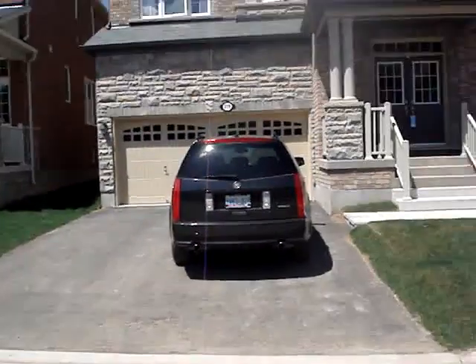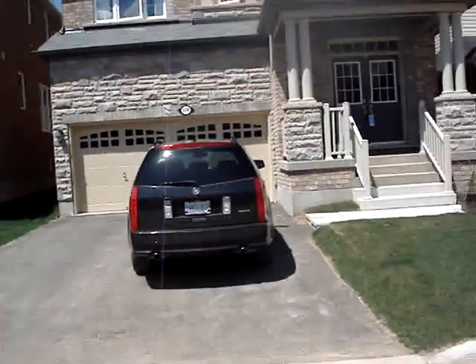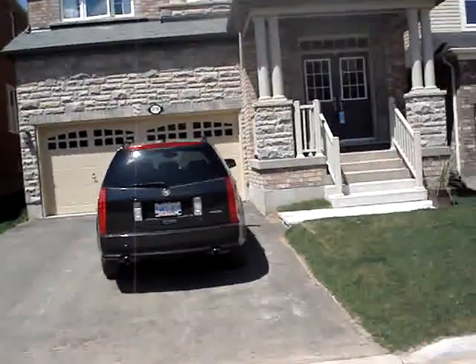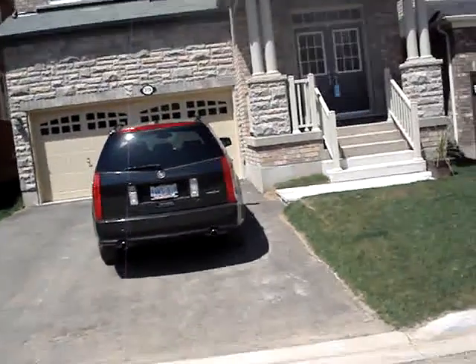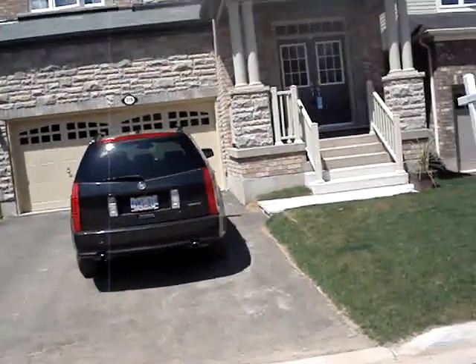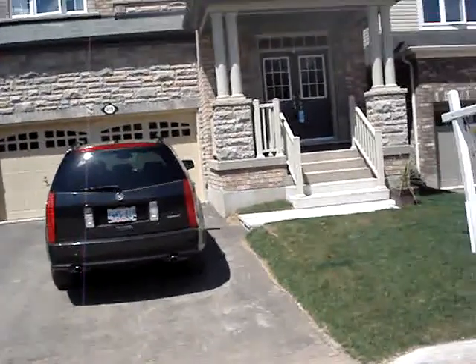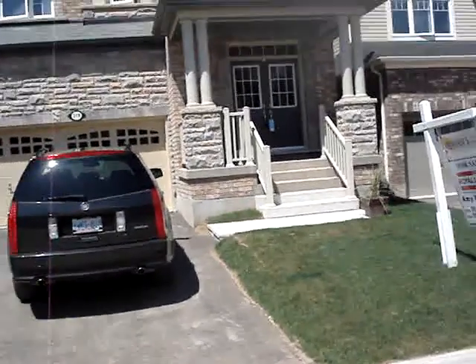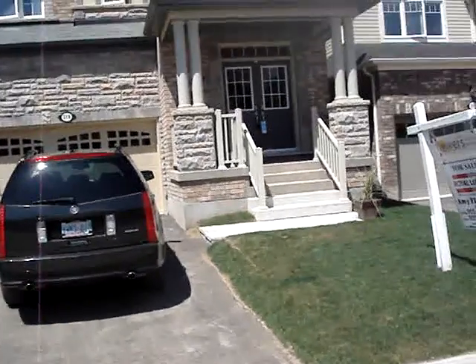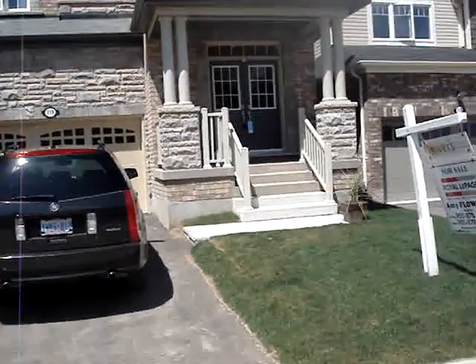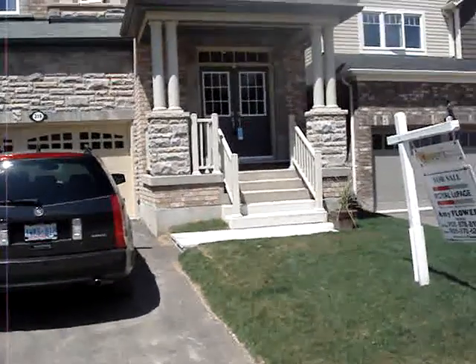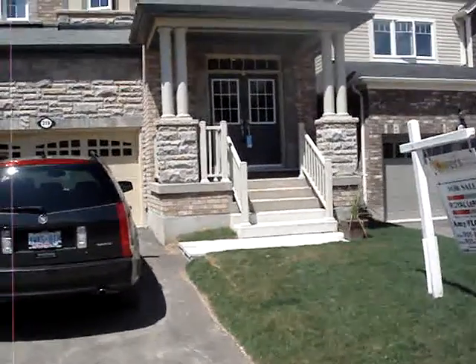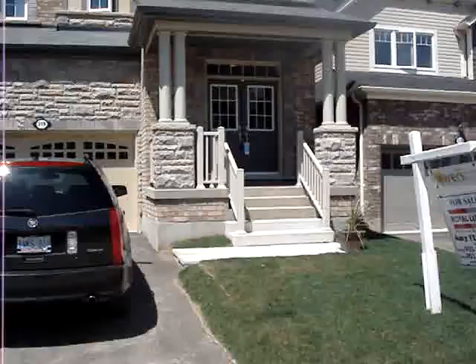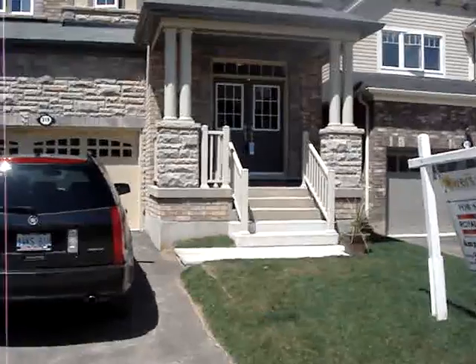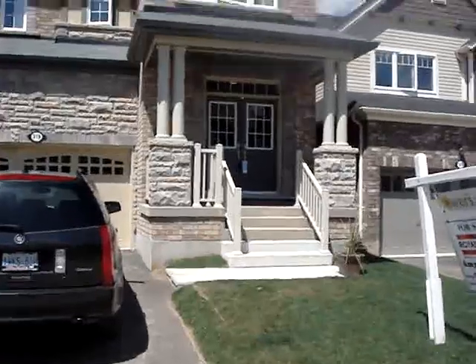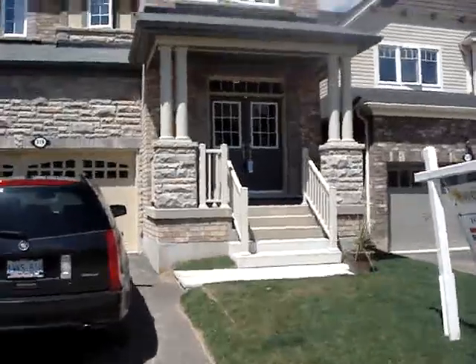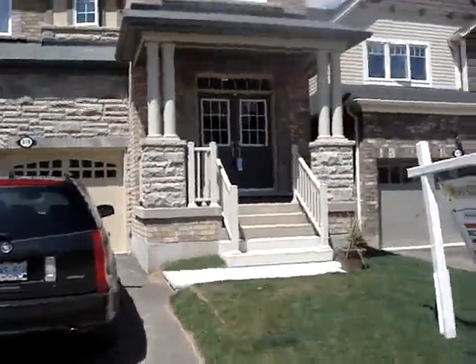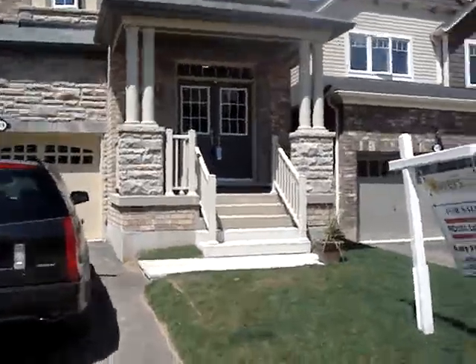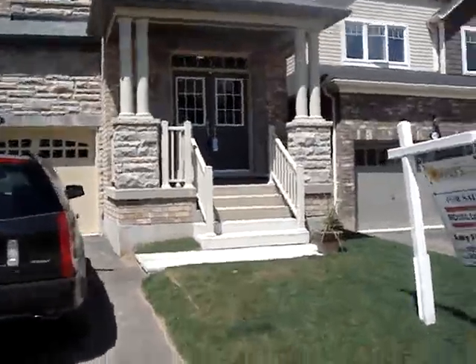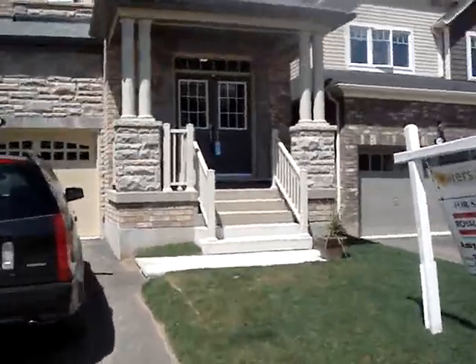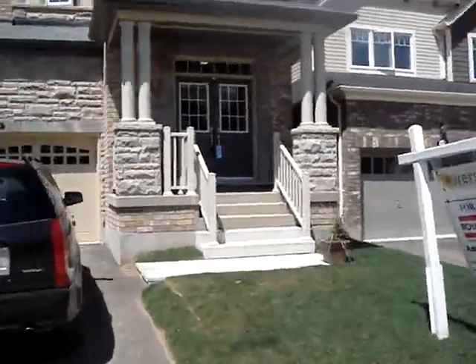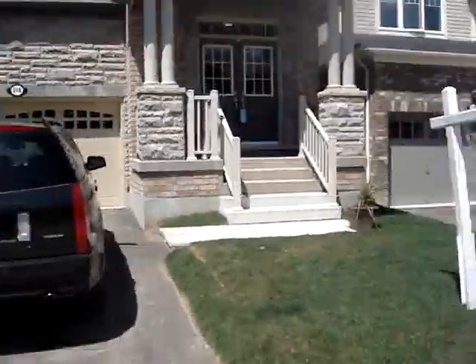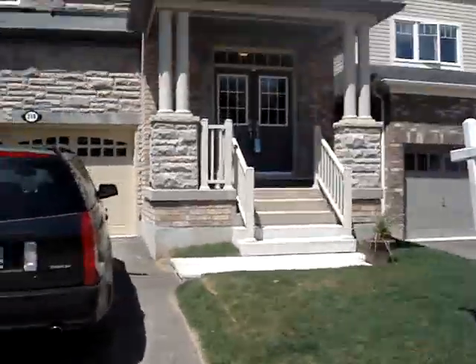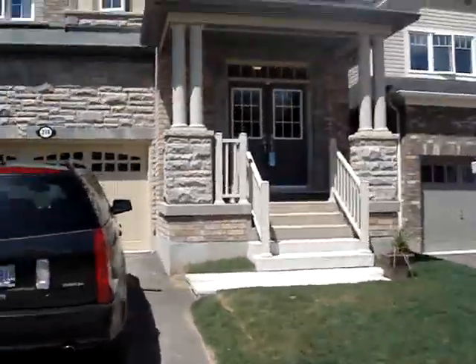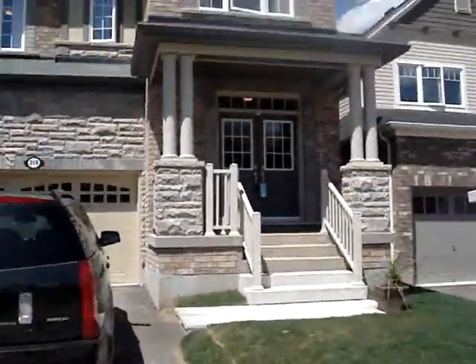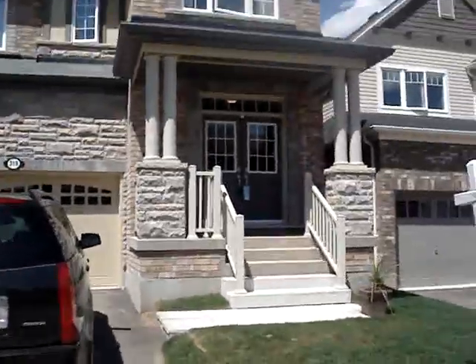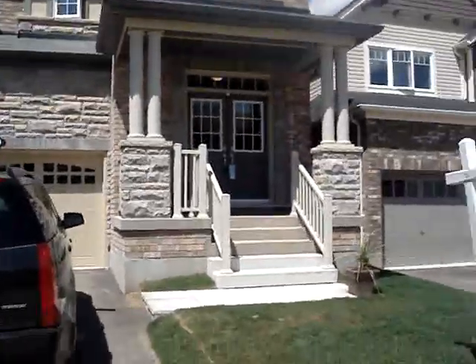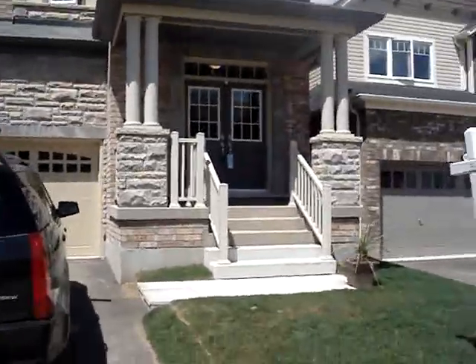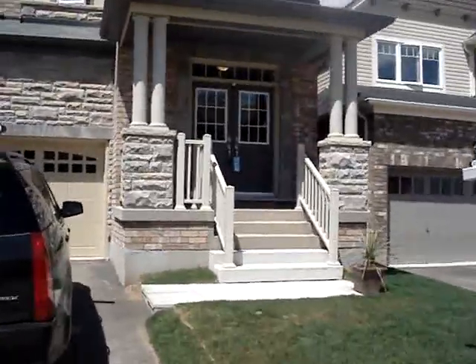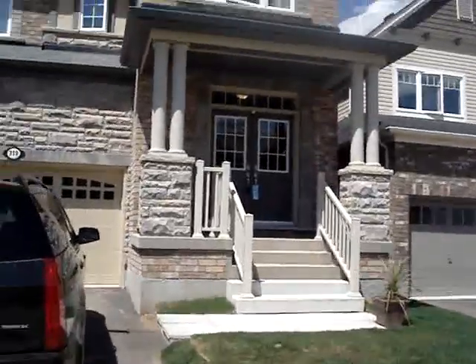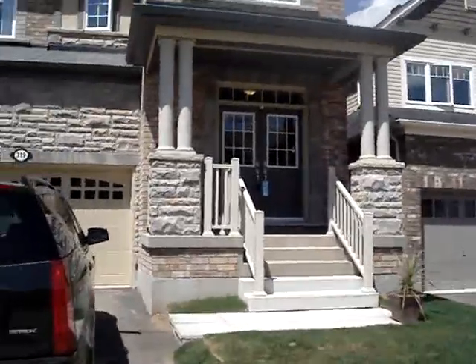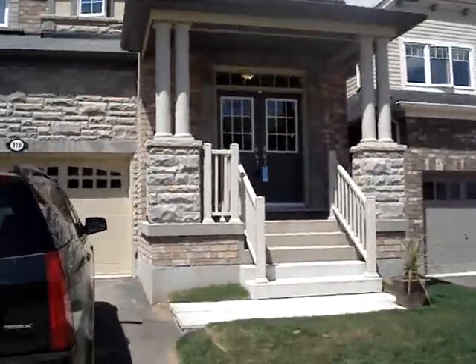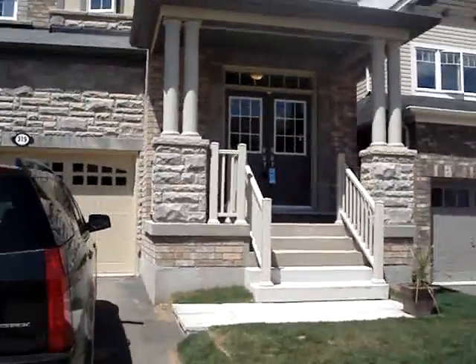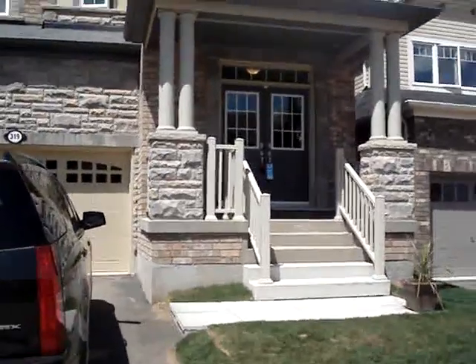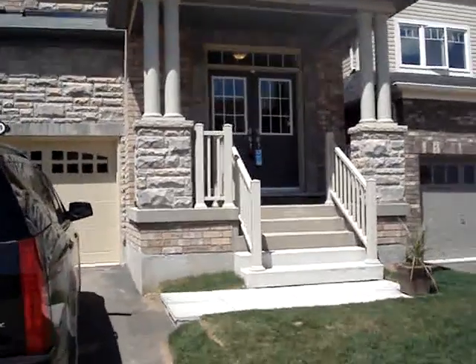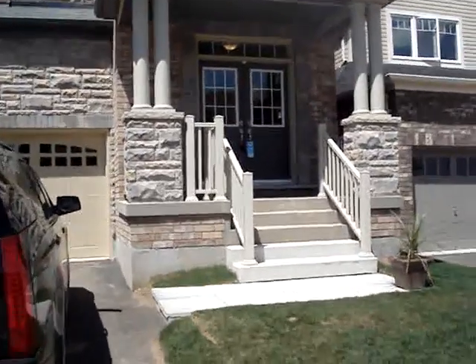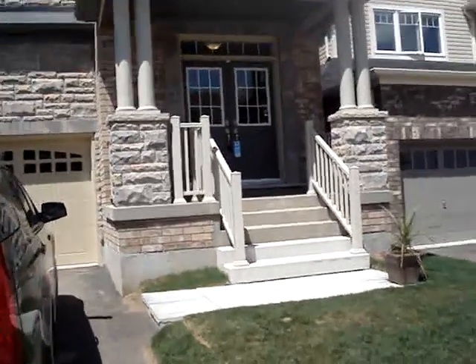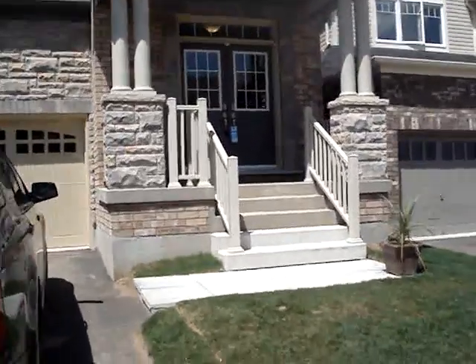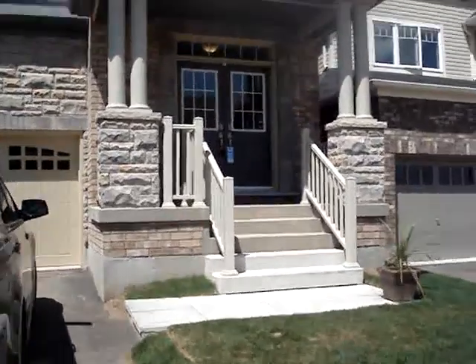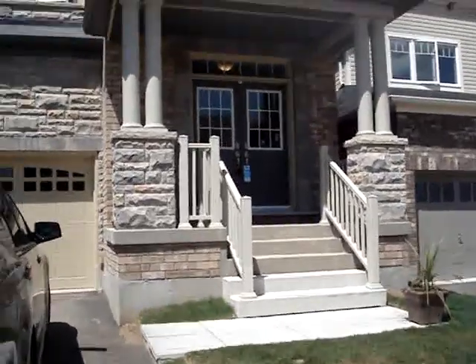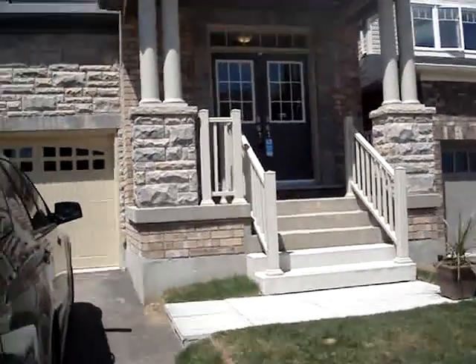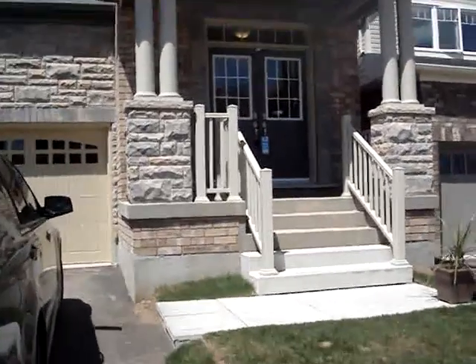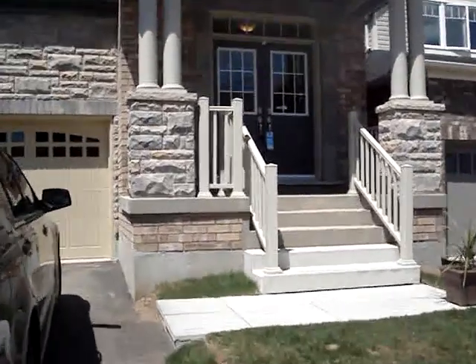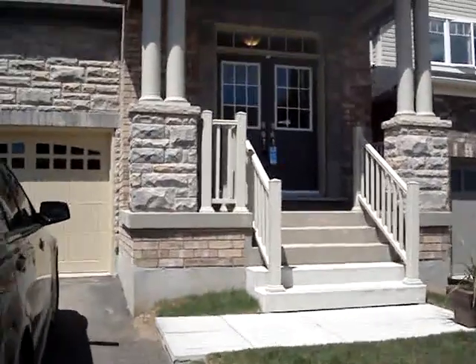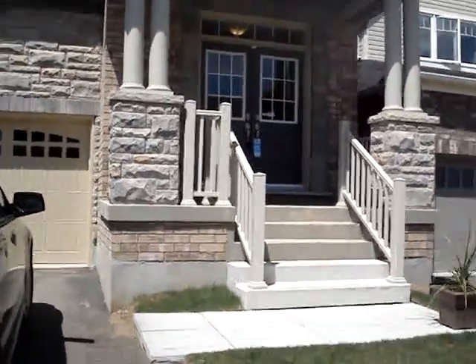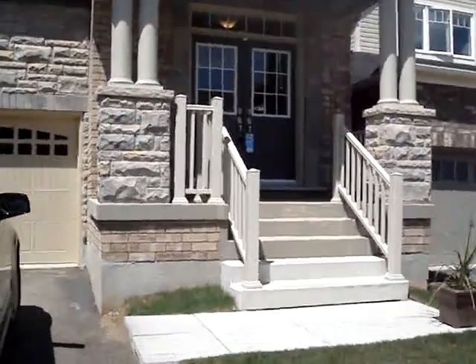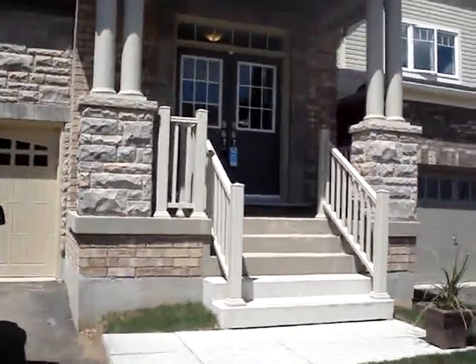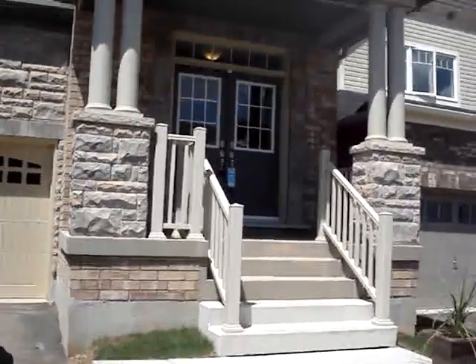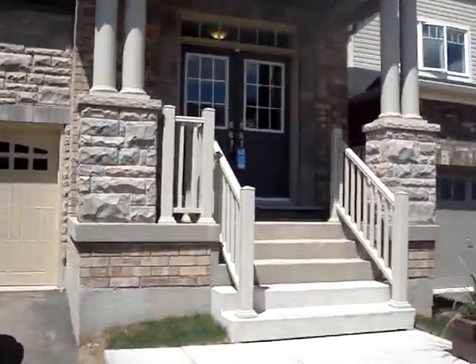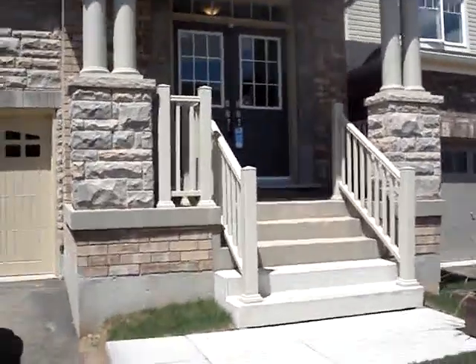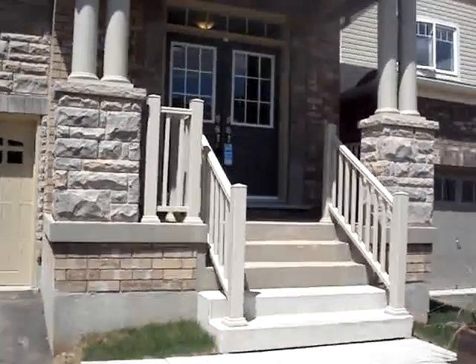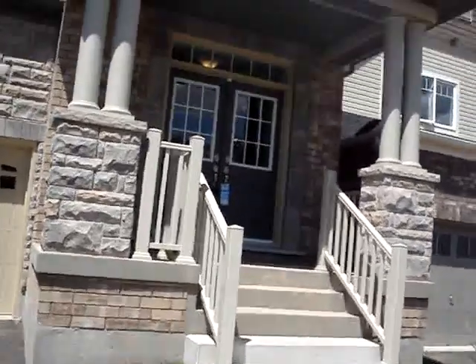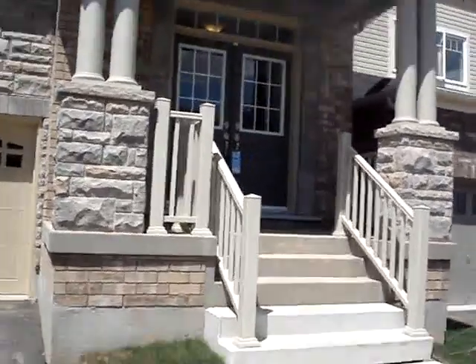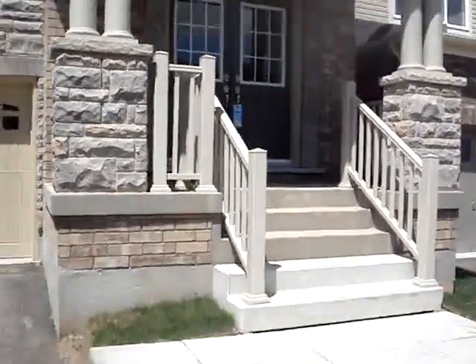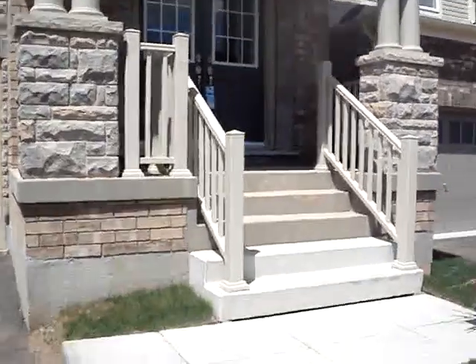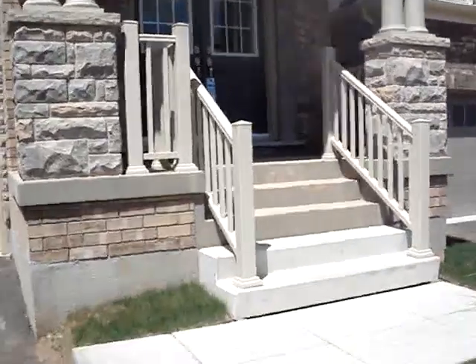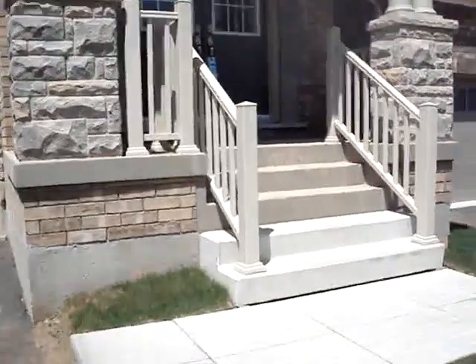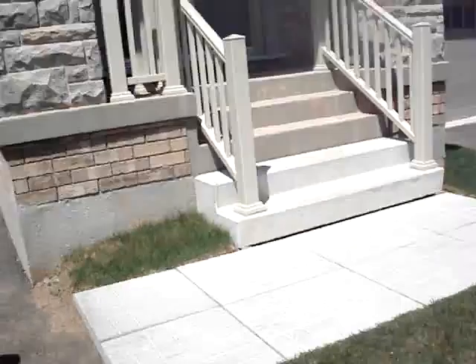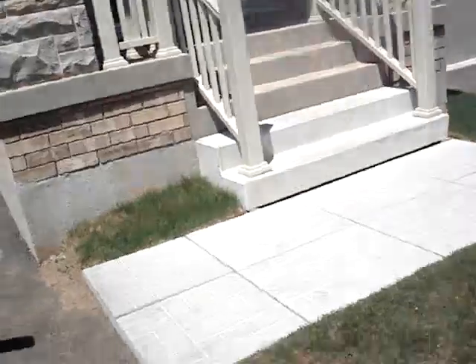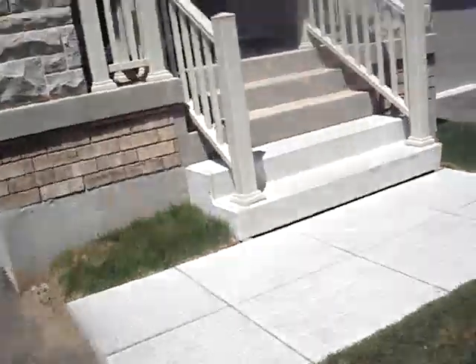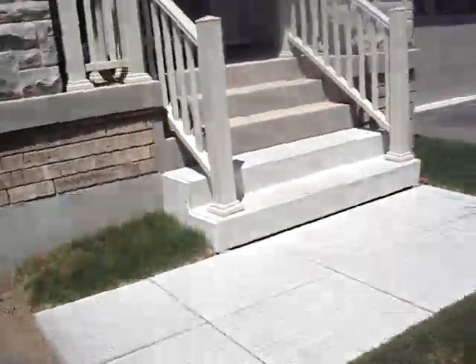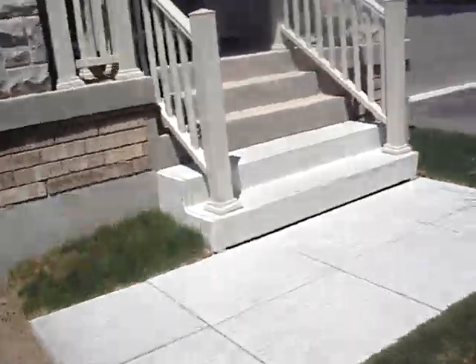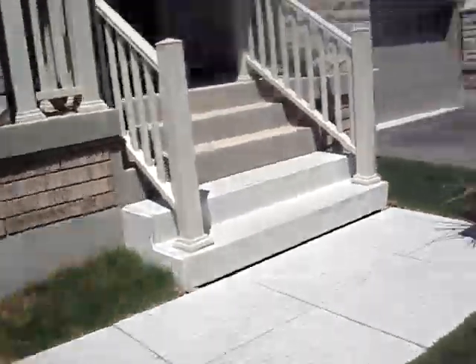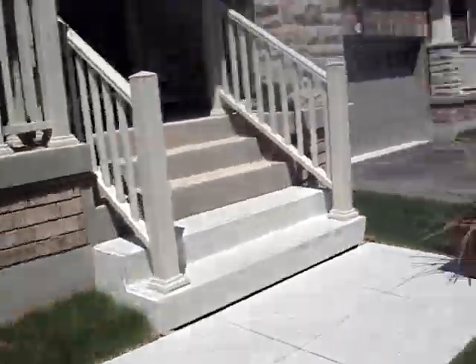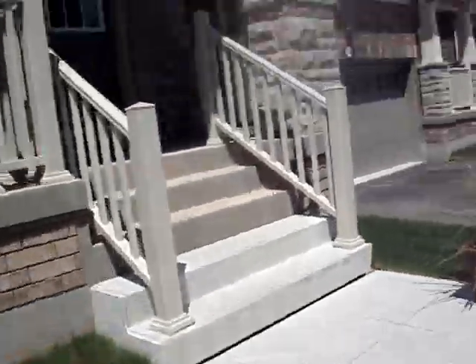This home is listed for $524,900, so if this is the one you like, you really gotta like it.